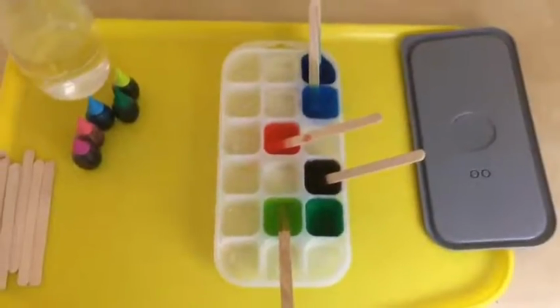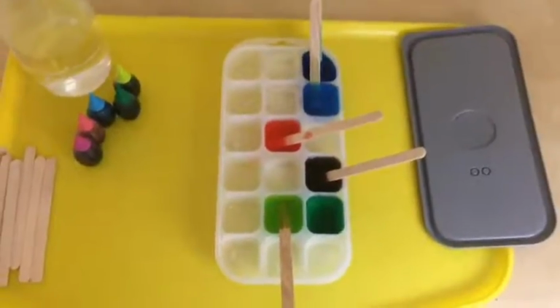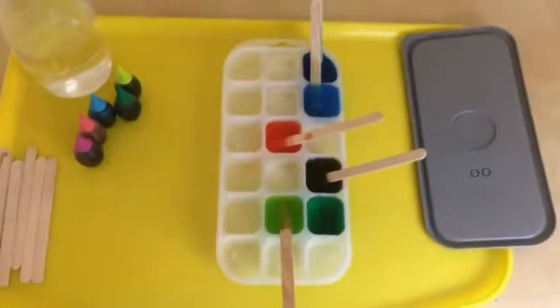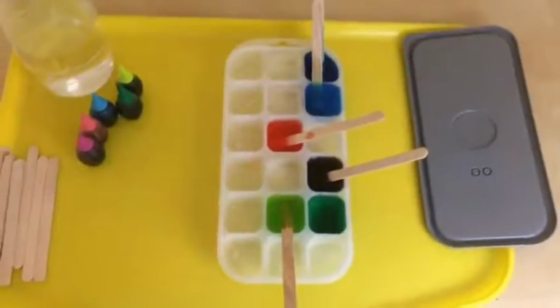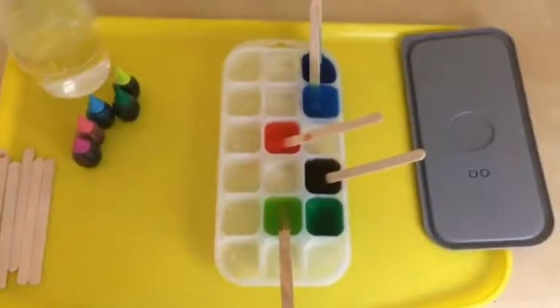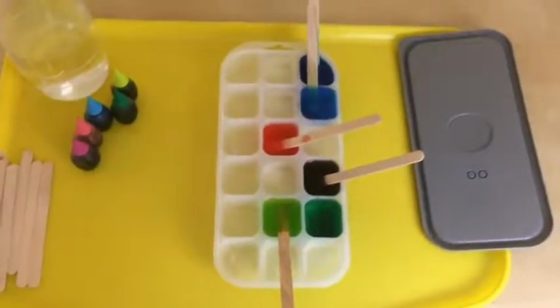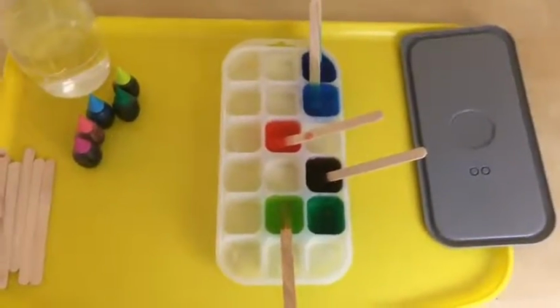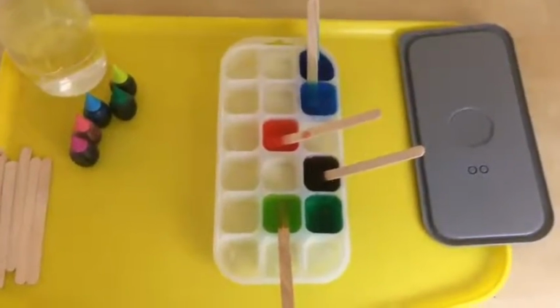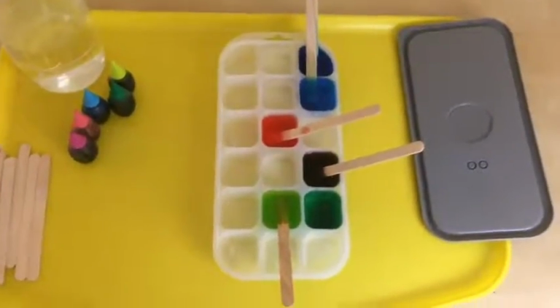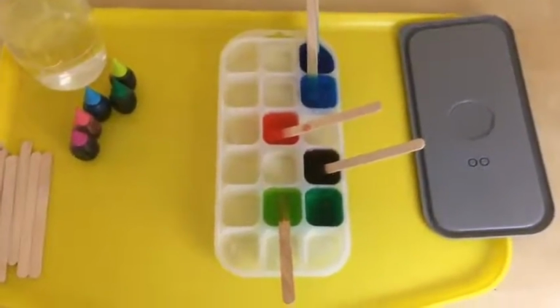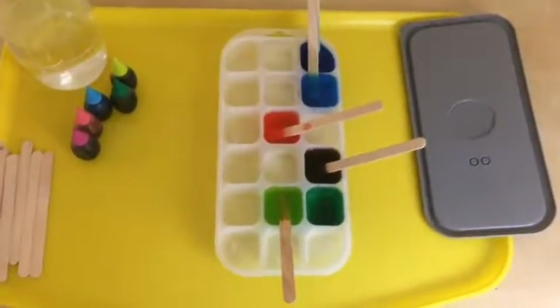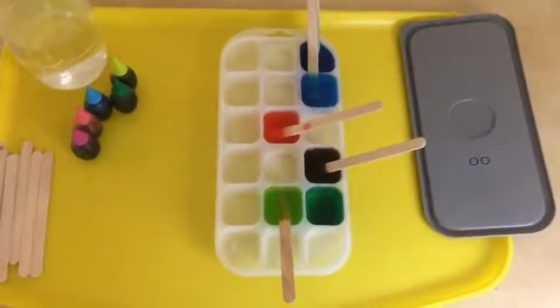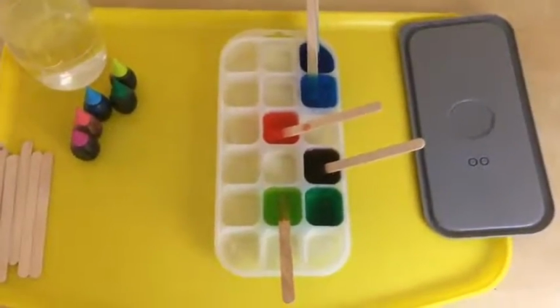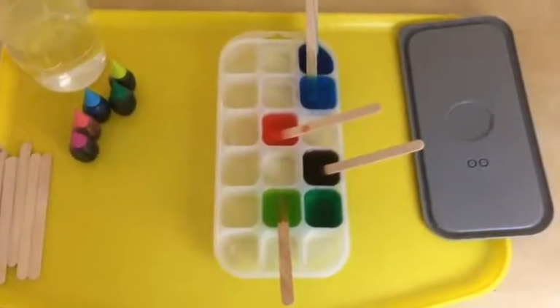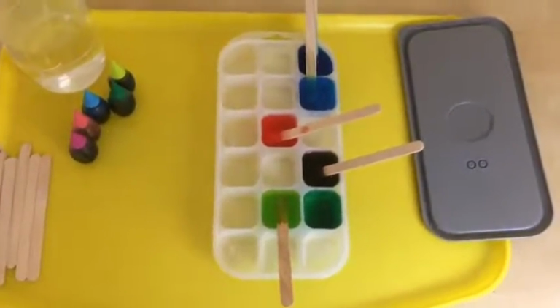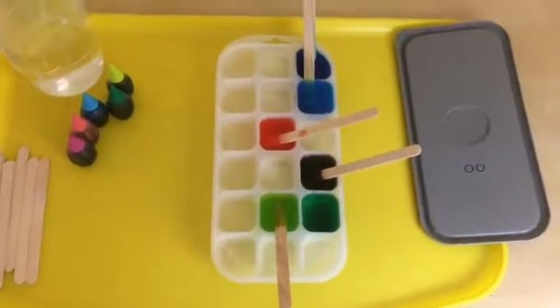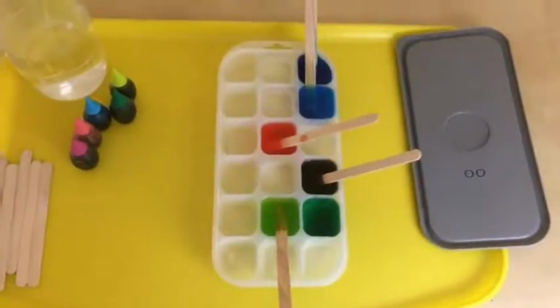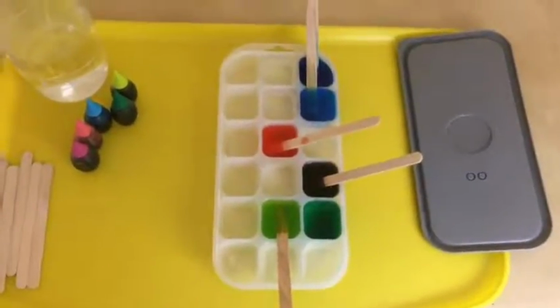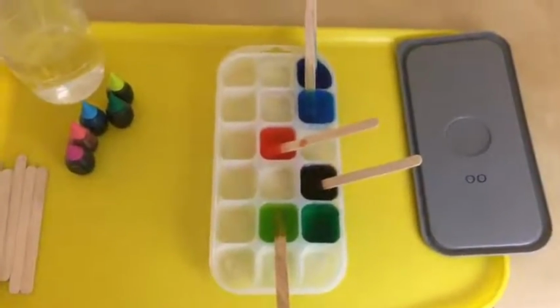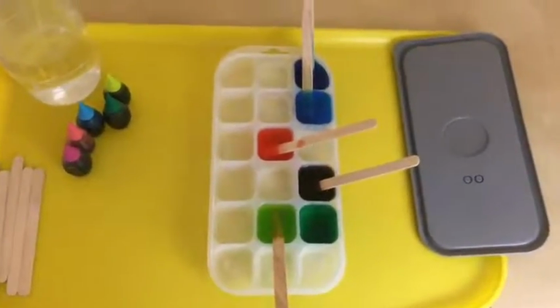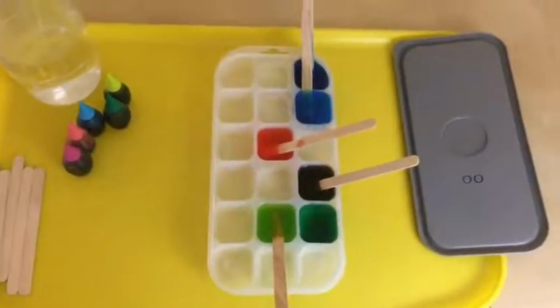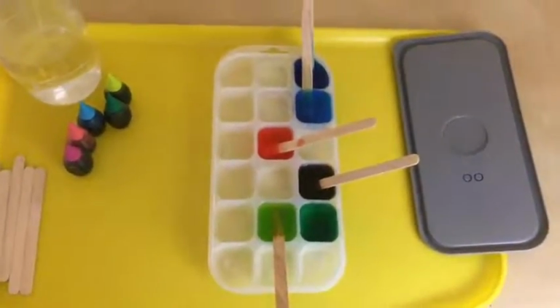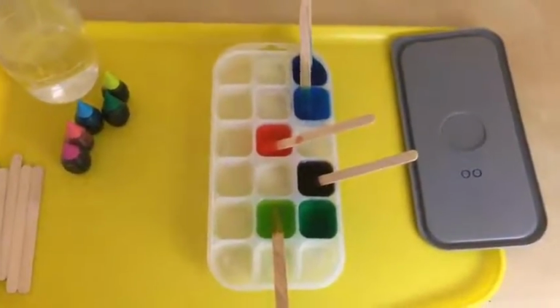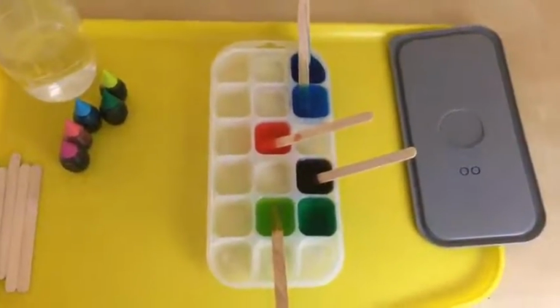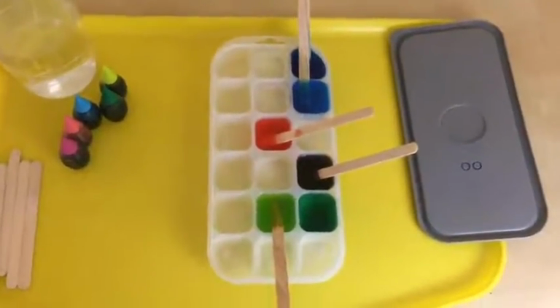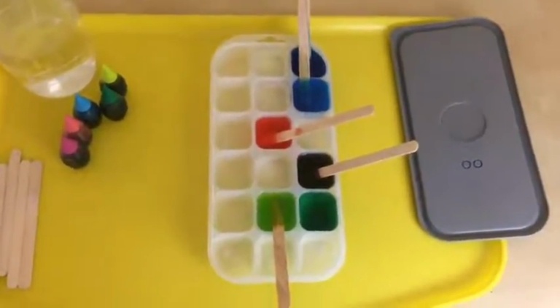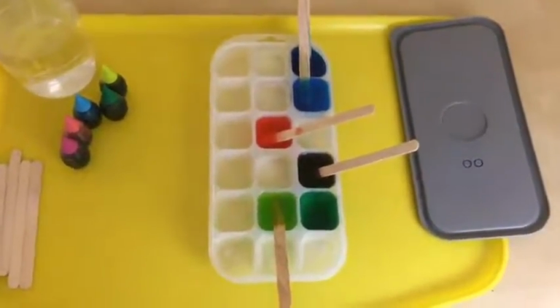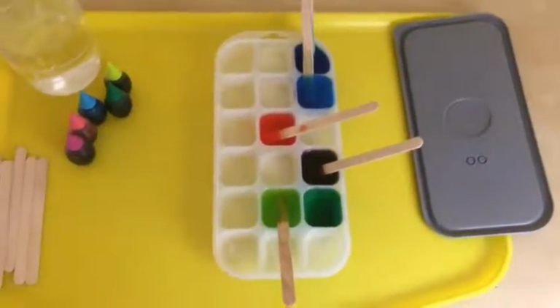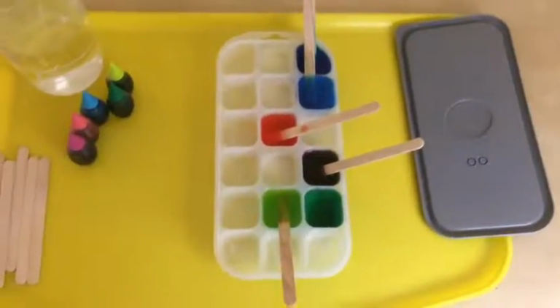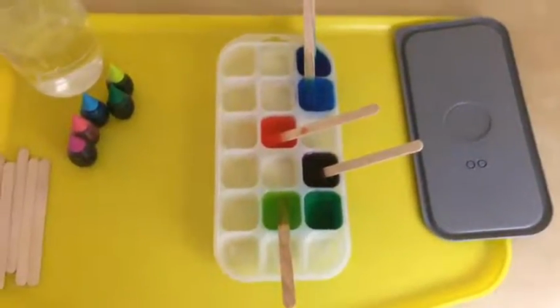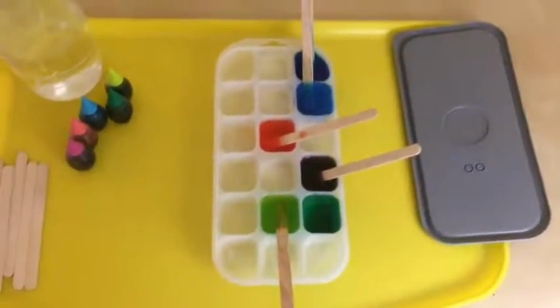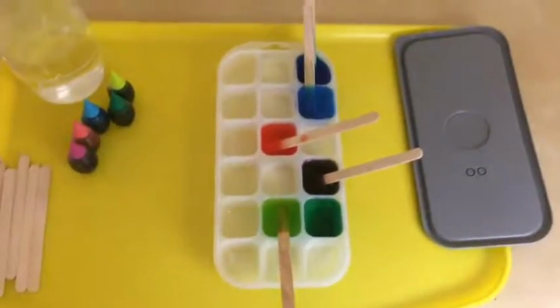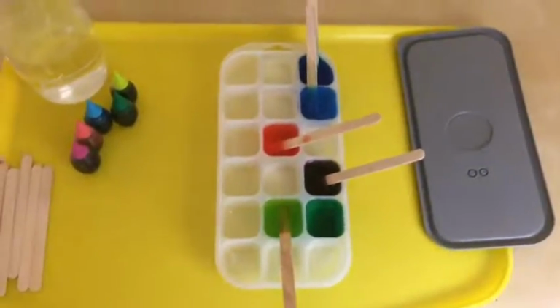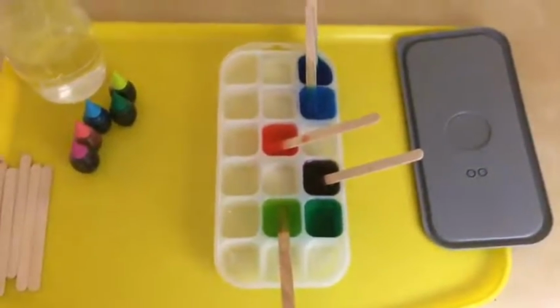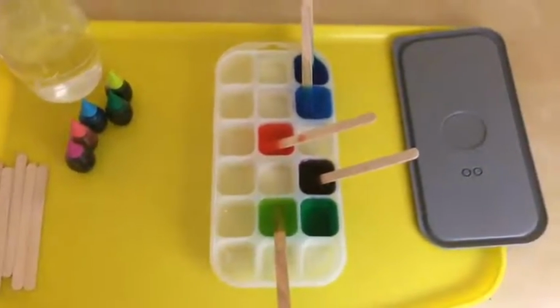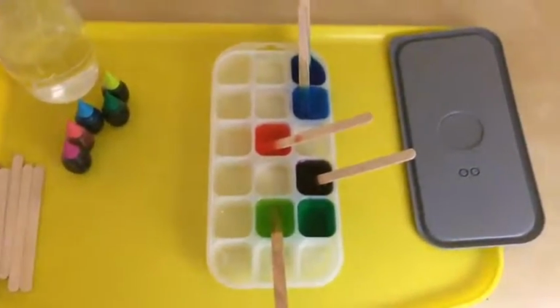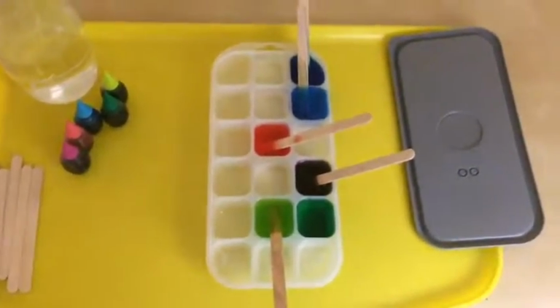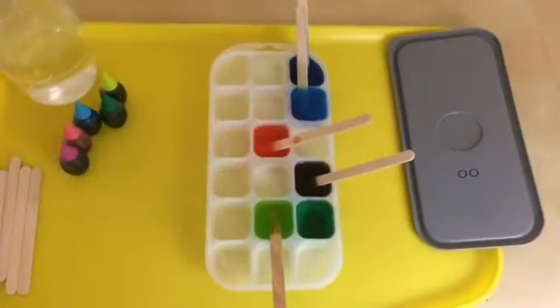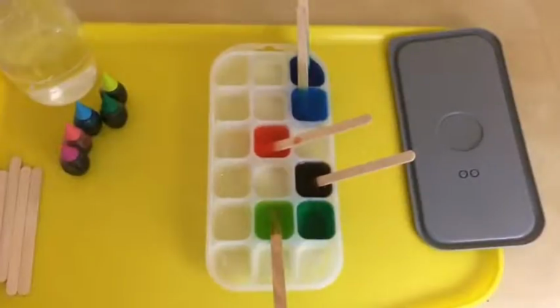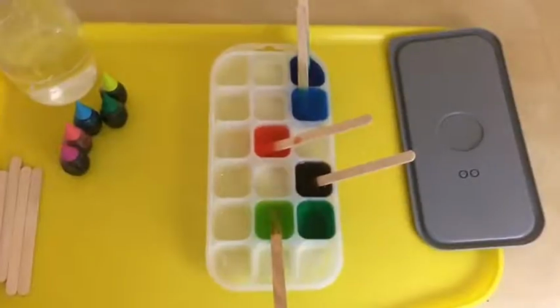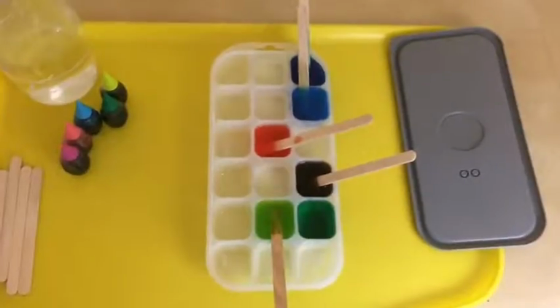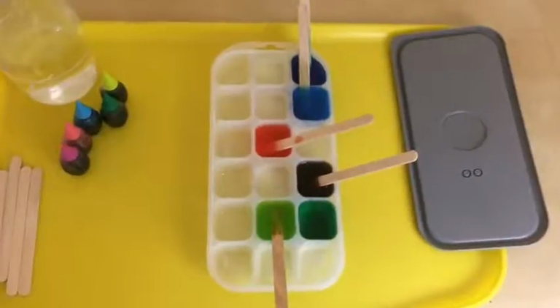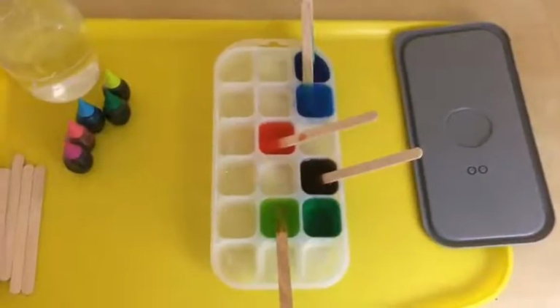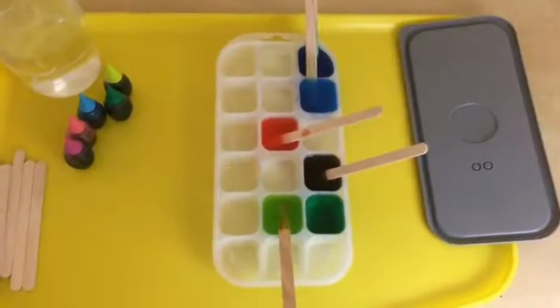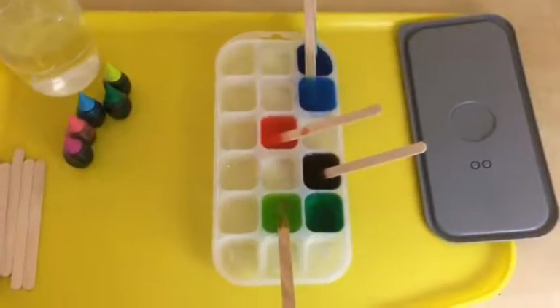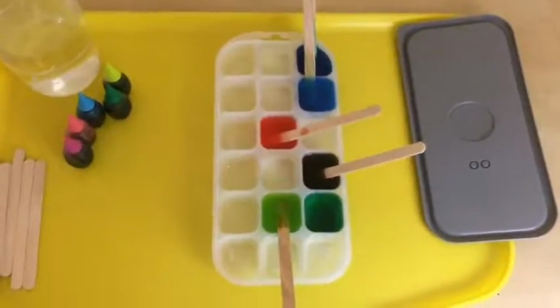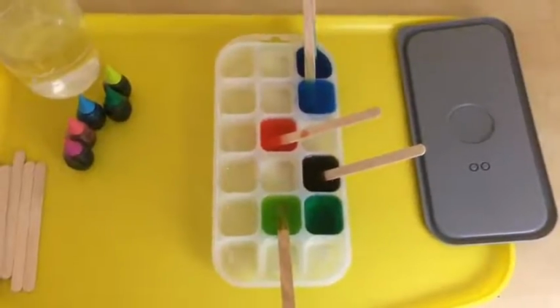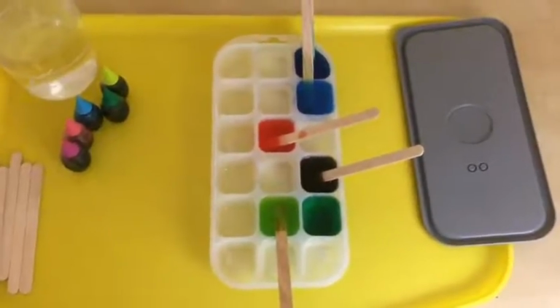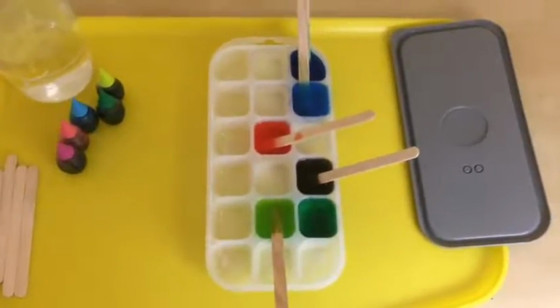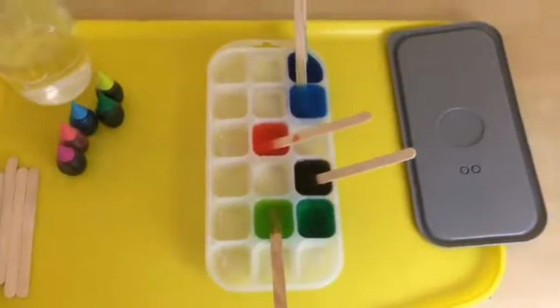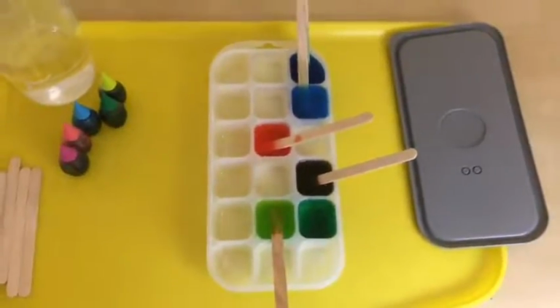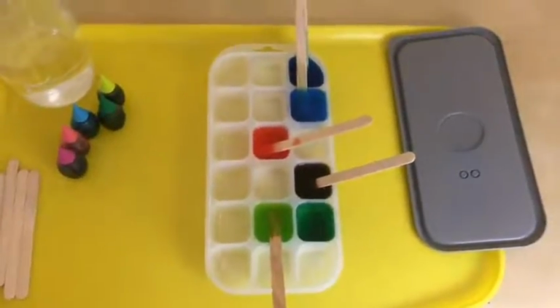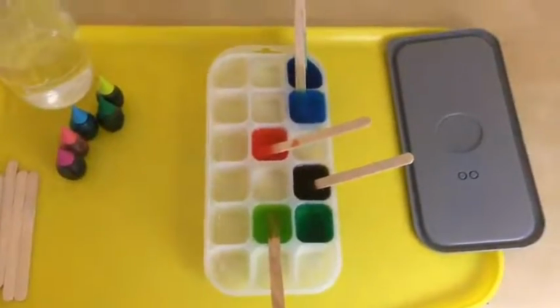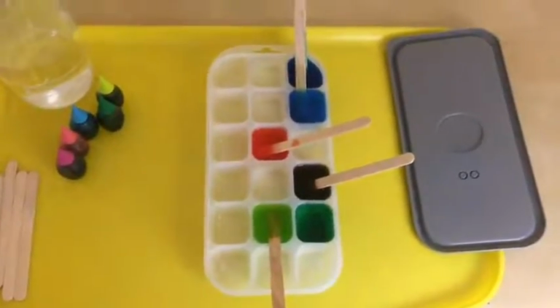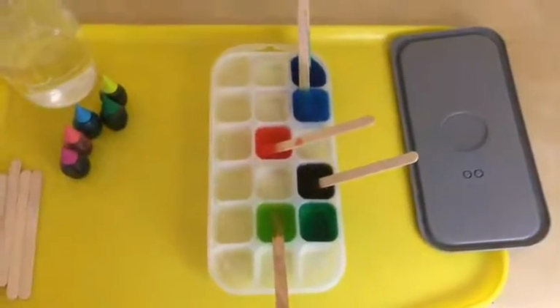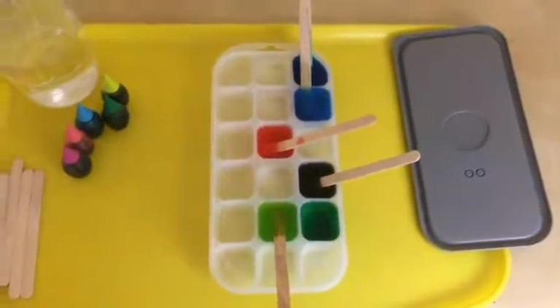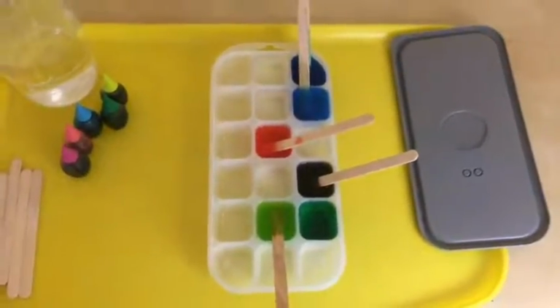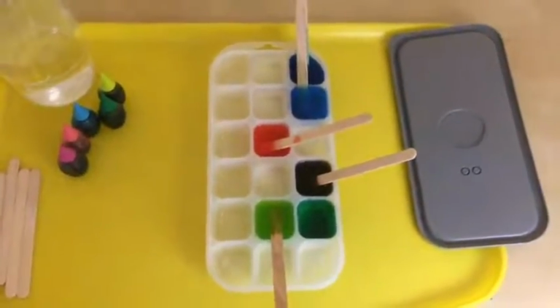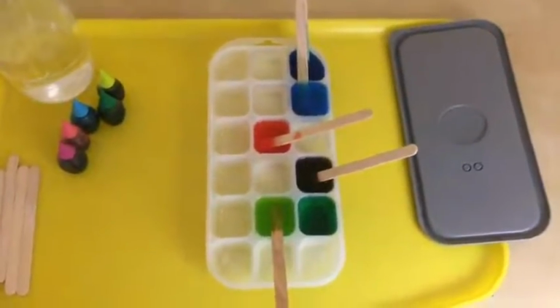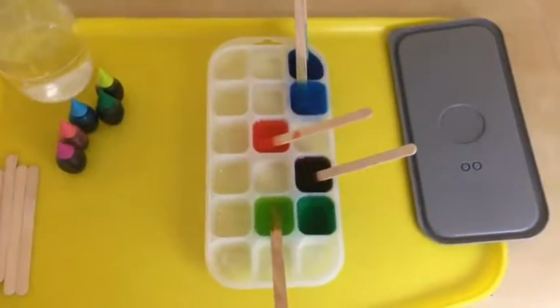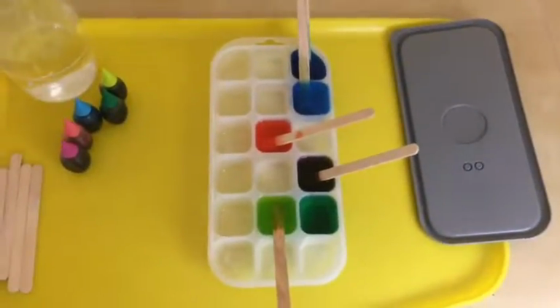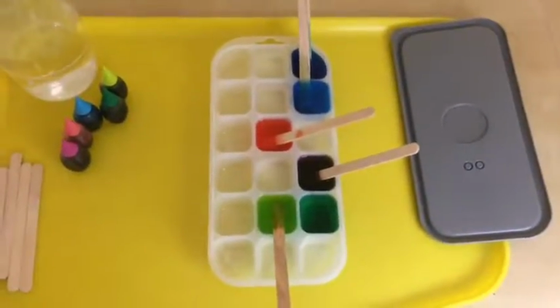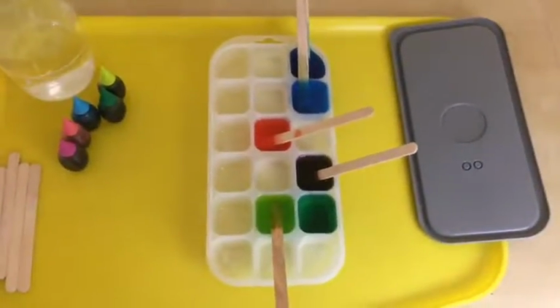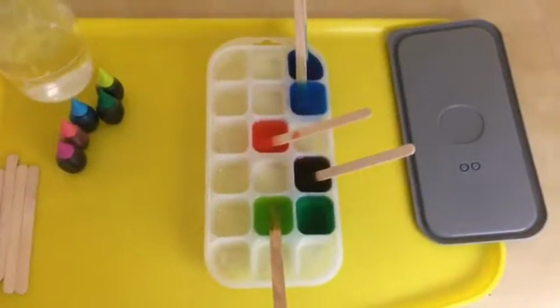So I'm going to leave this in the freezer overnight and take it out and see what happens tomorrow.